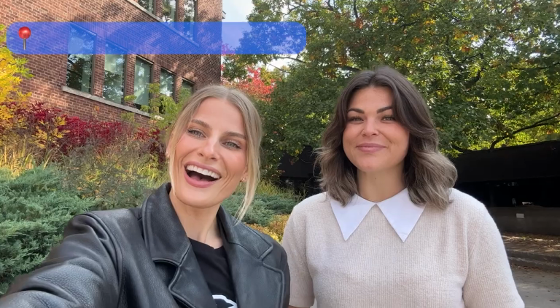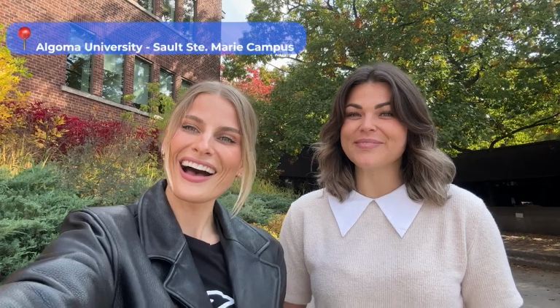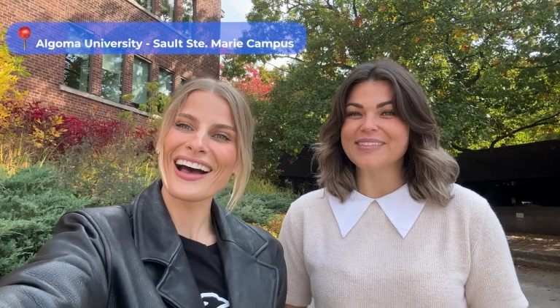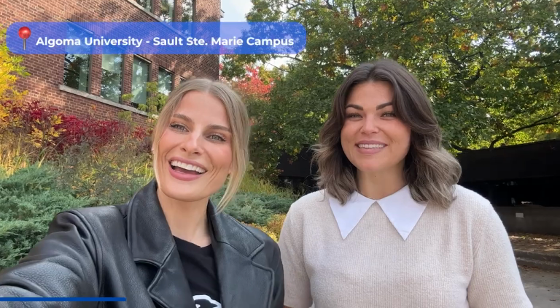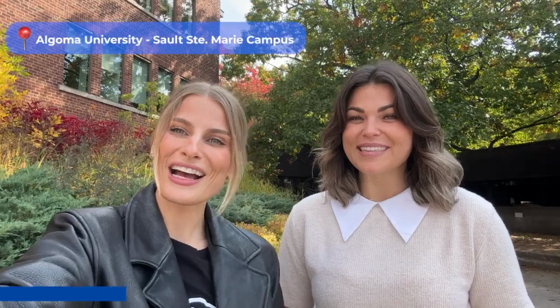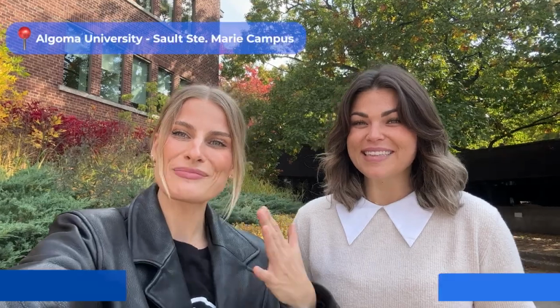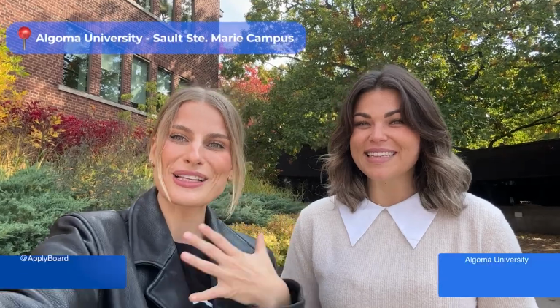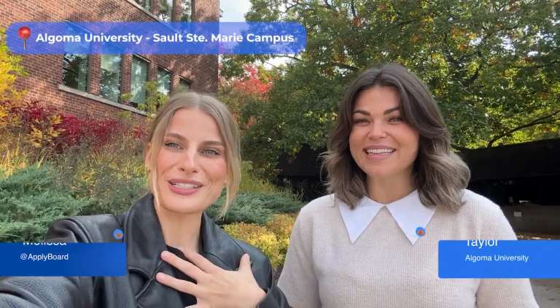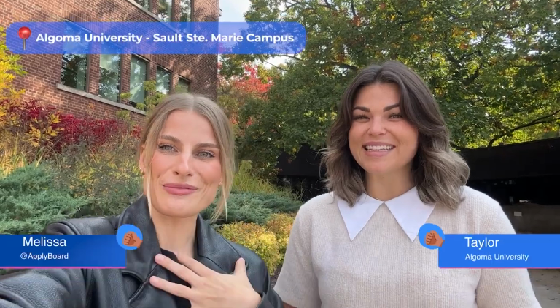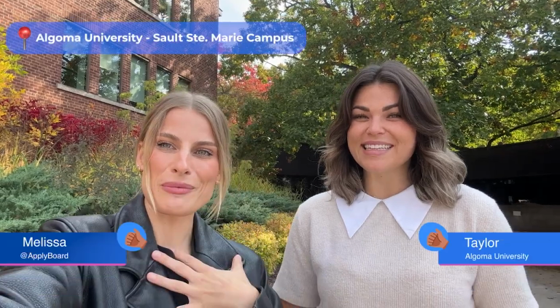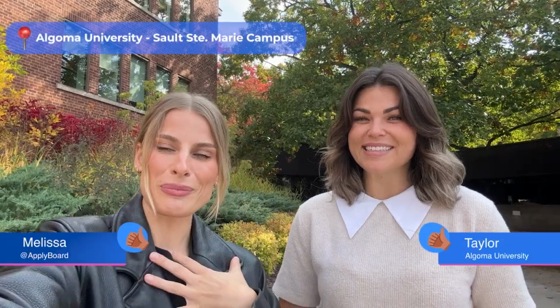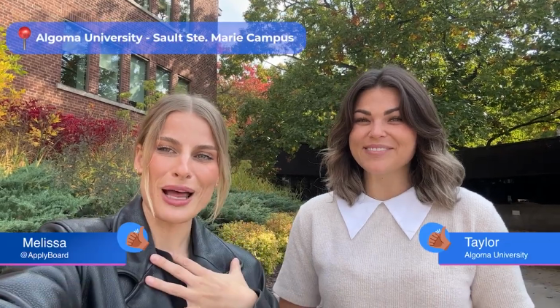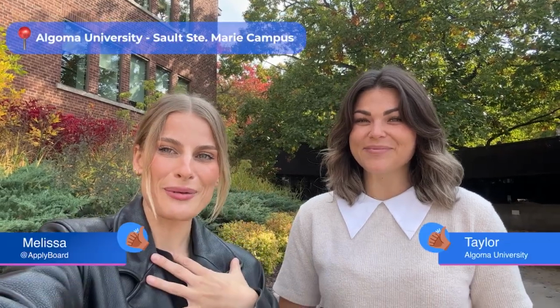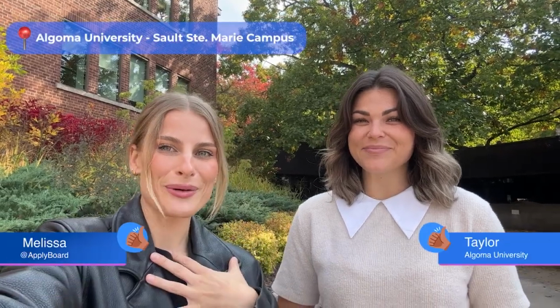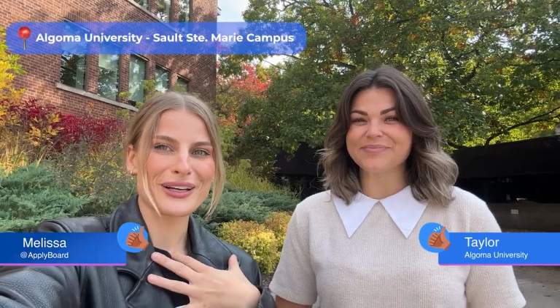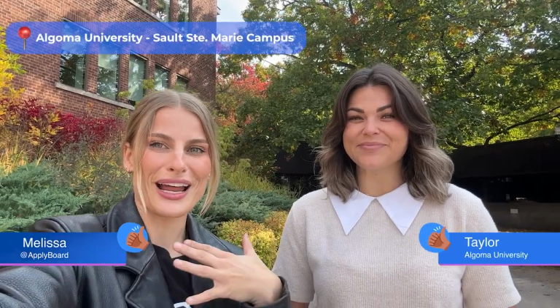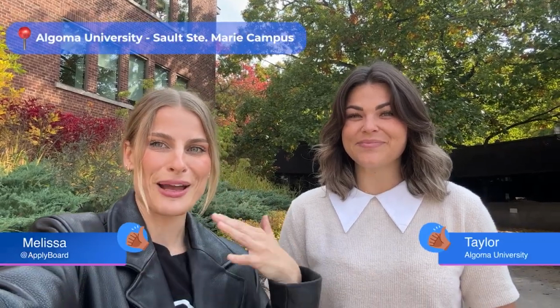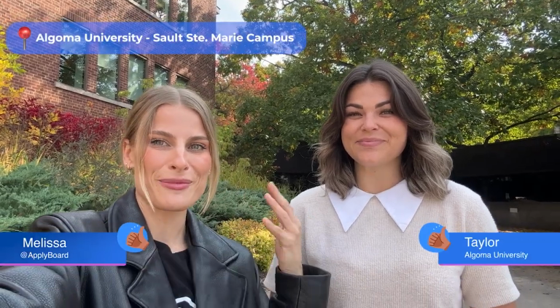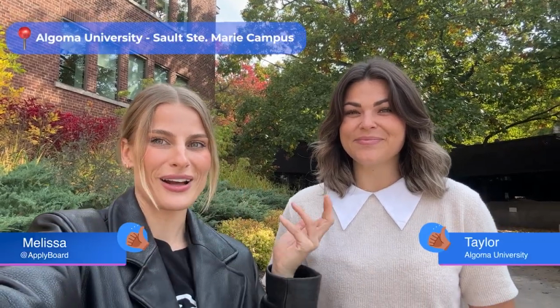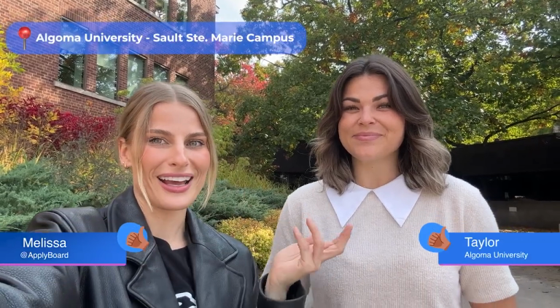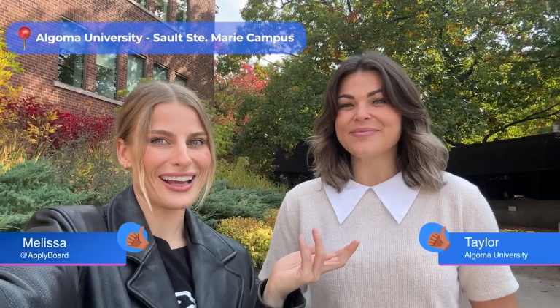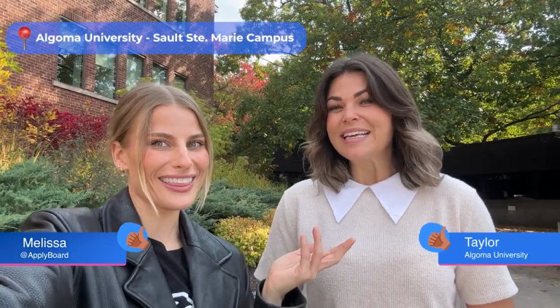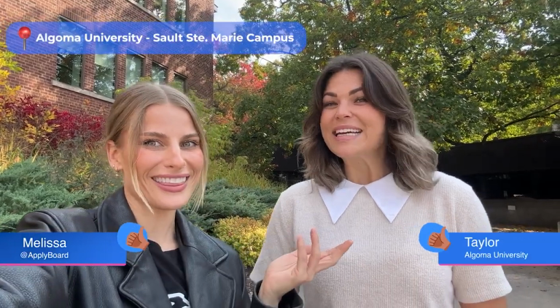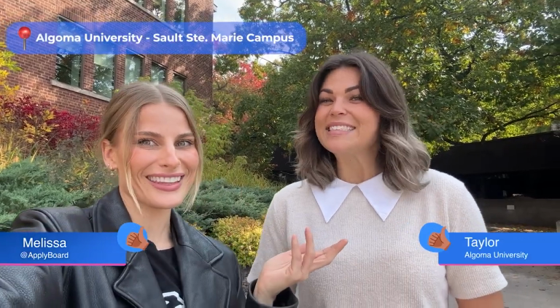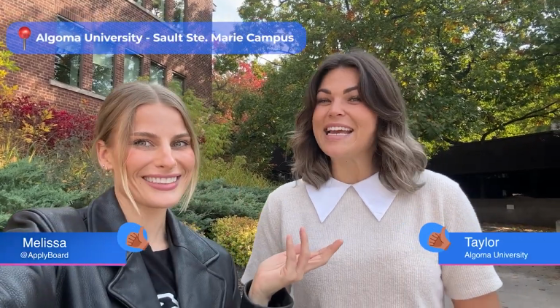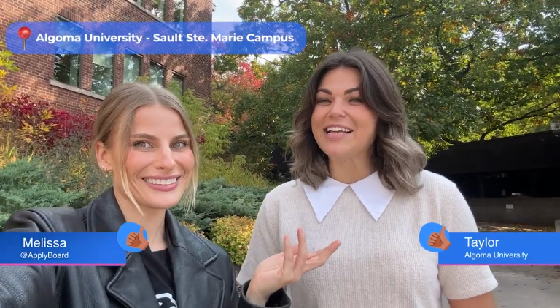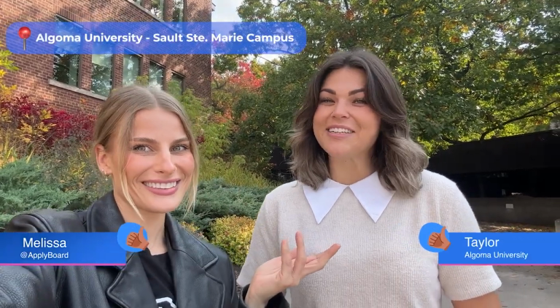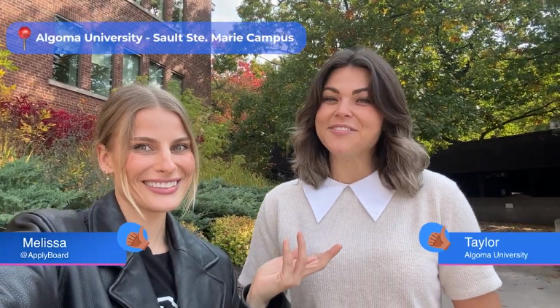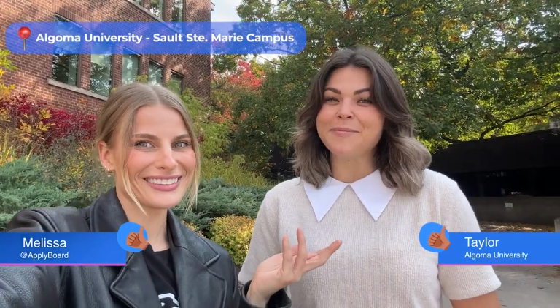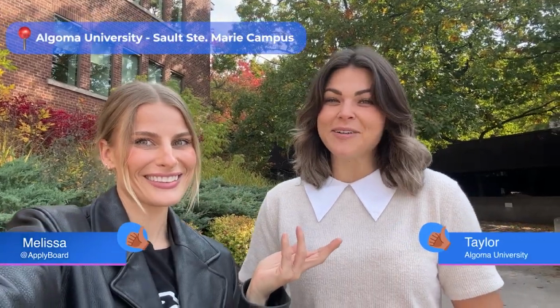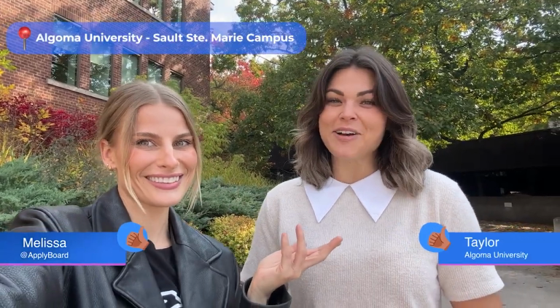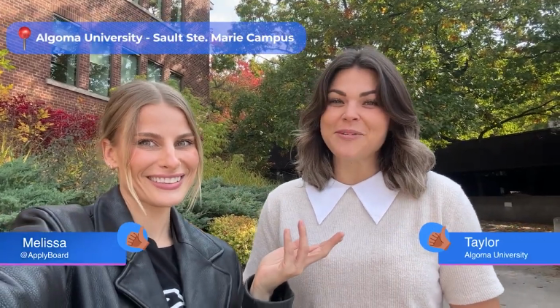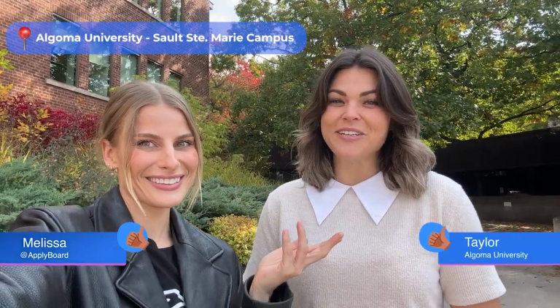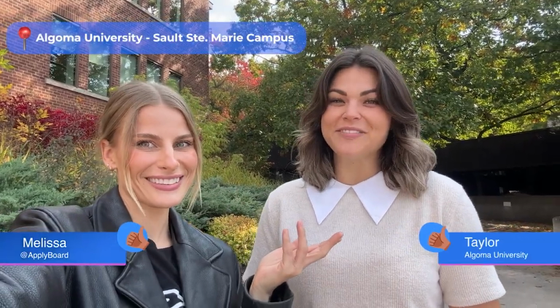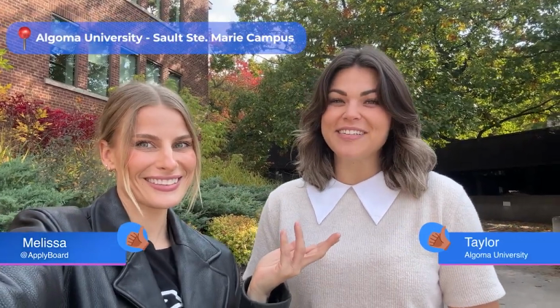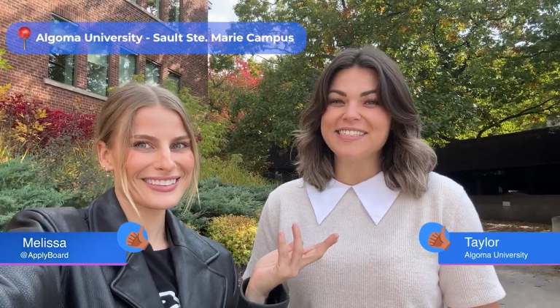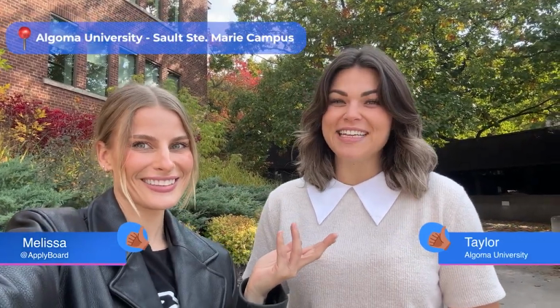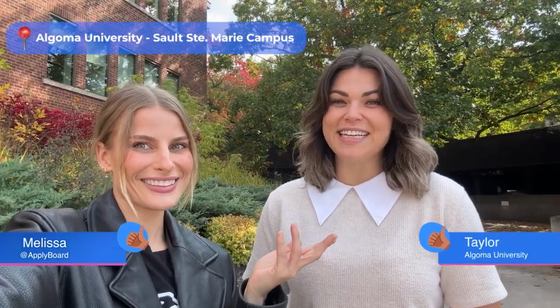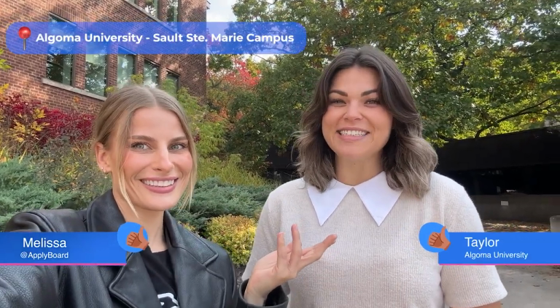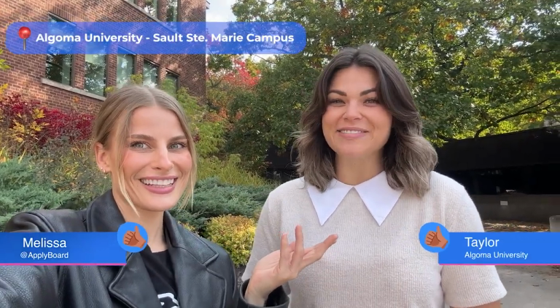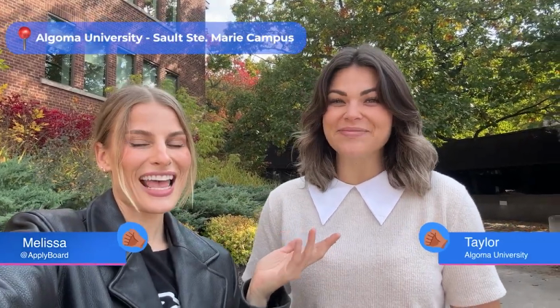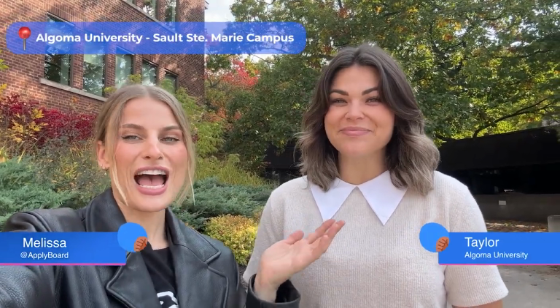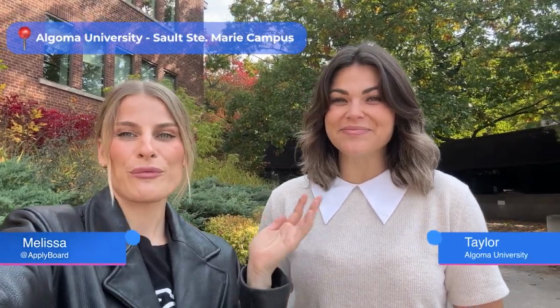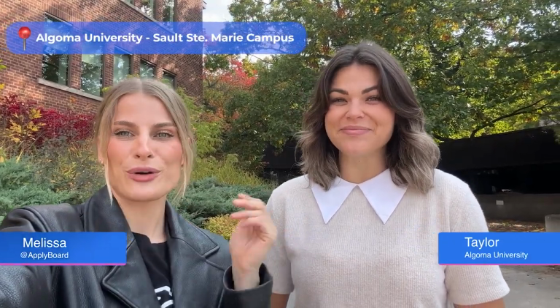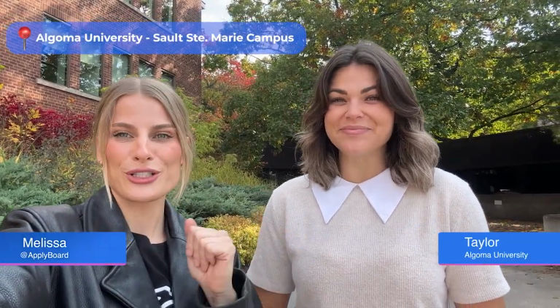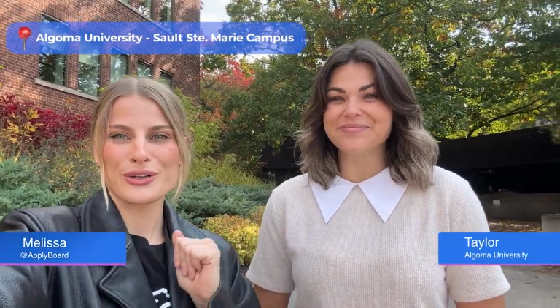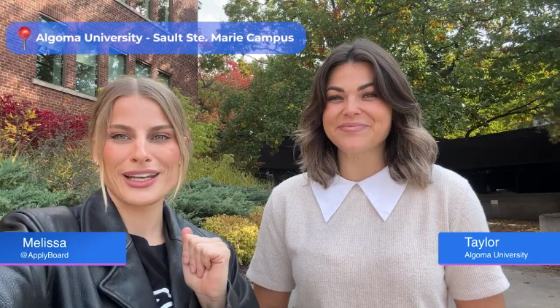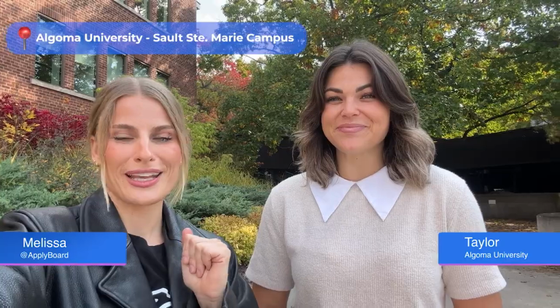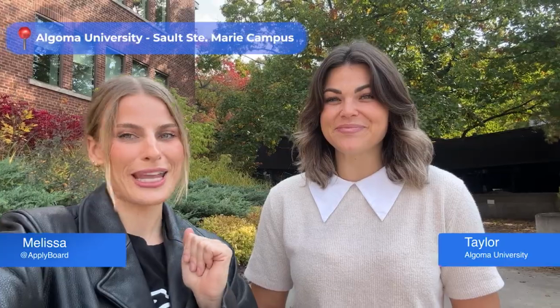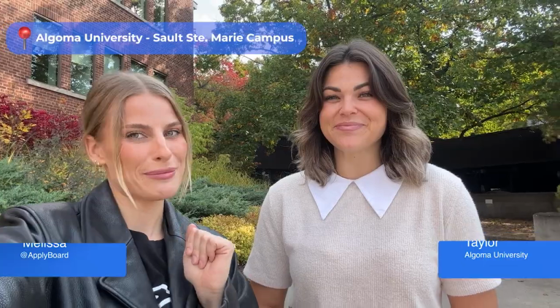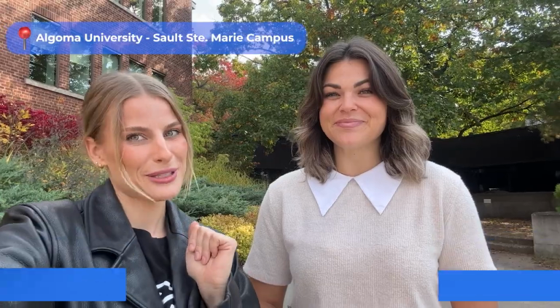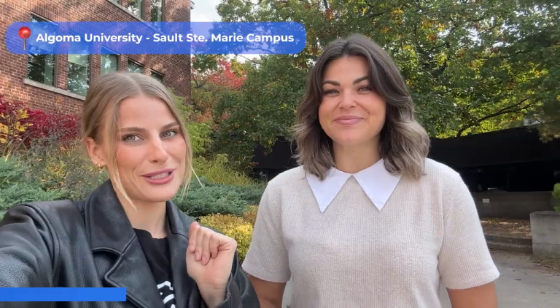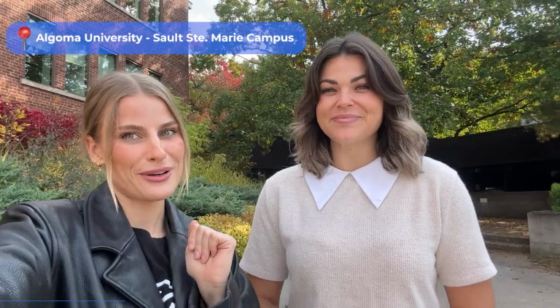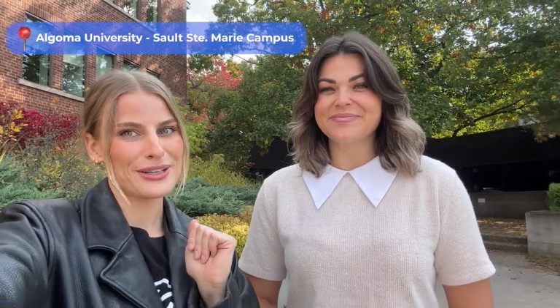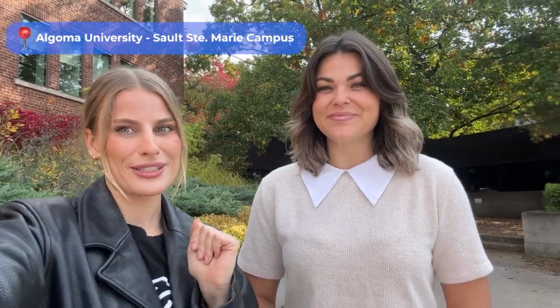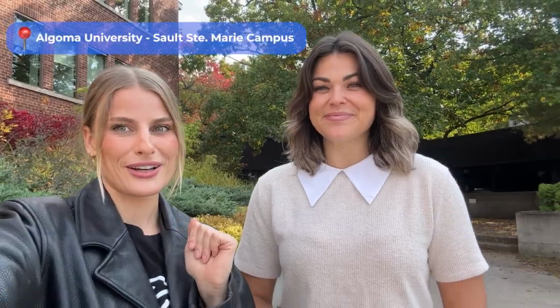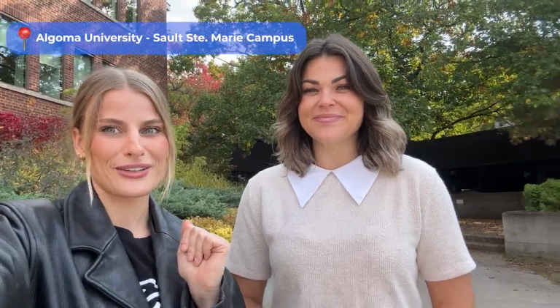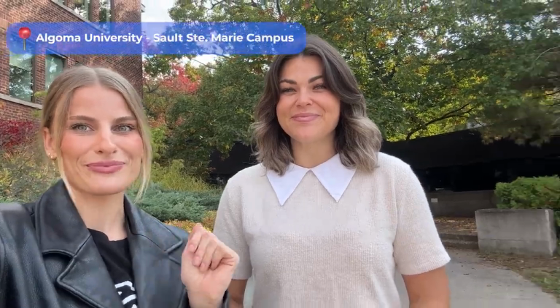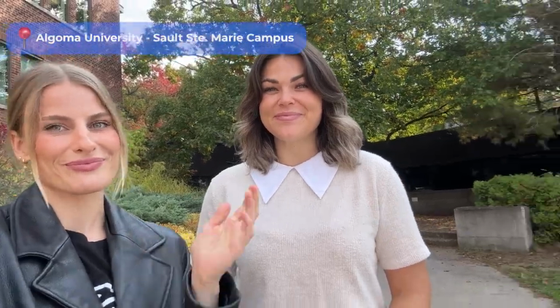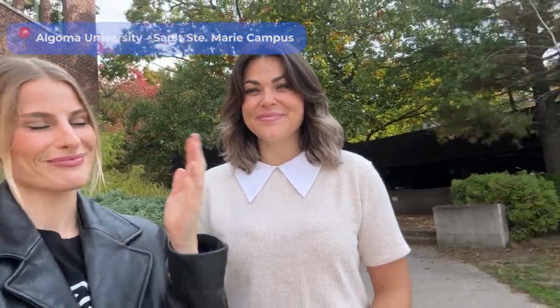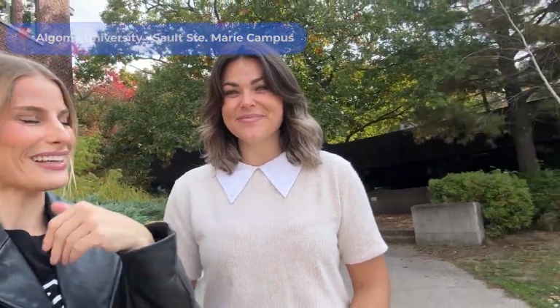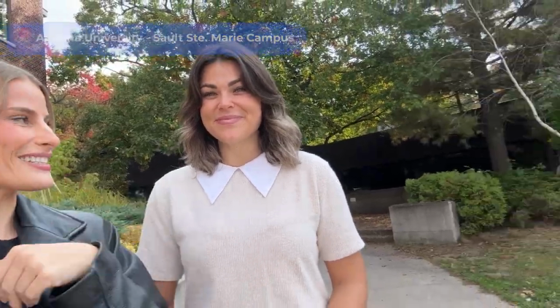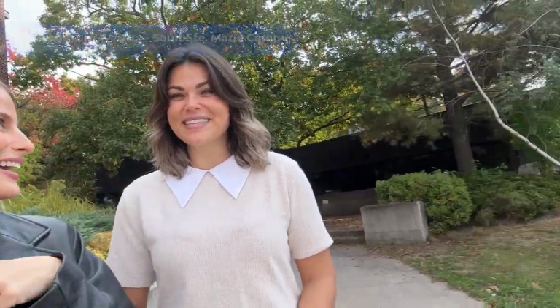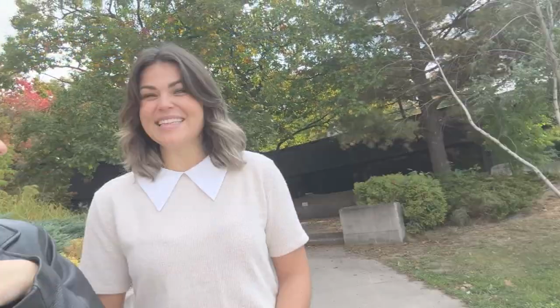Hi, I'm Melissa from ApplyBoard and I'm with Taylor from Algoma University, and we're doing a campus tour, so let's go.